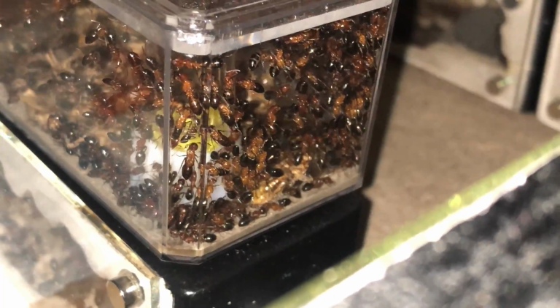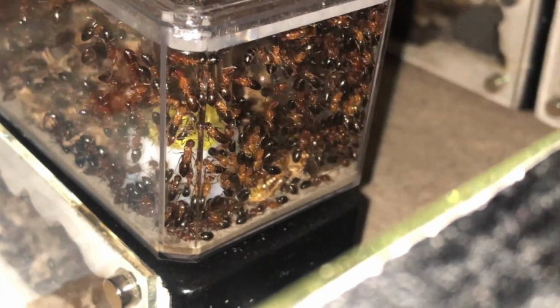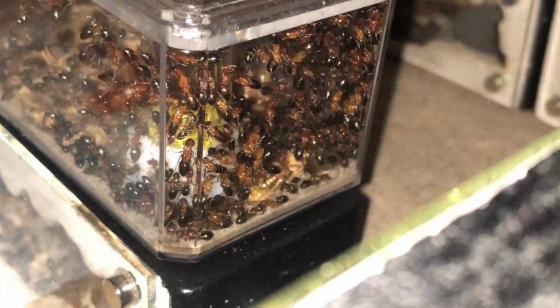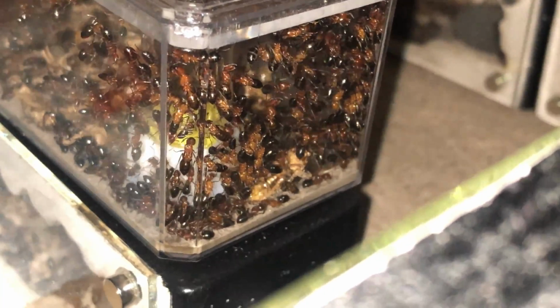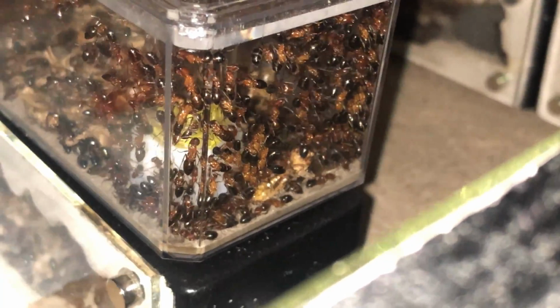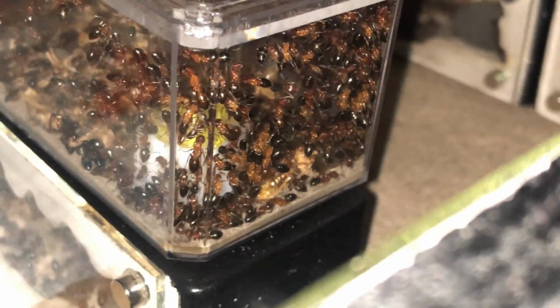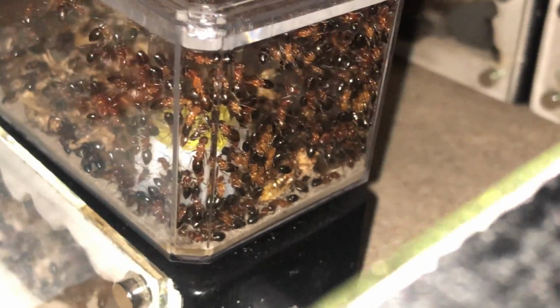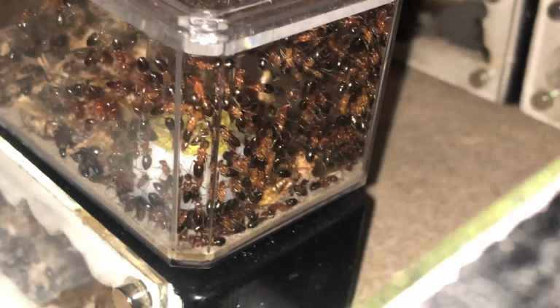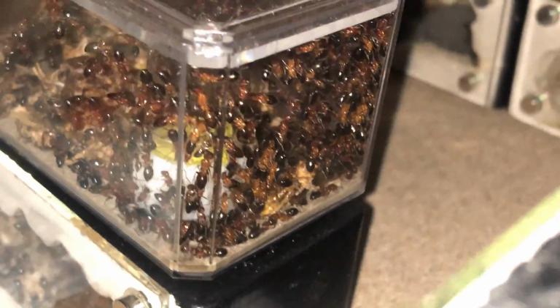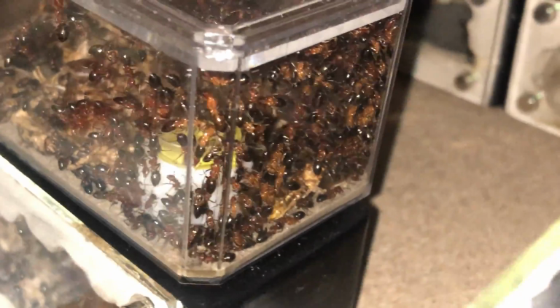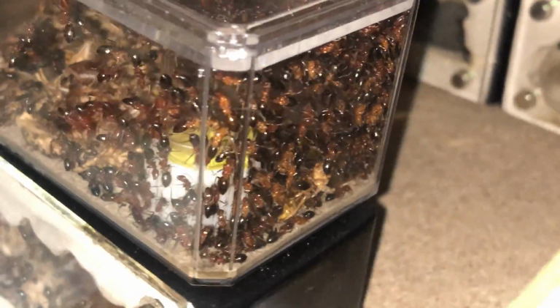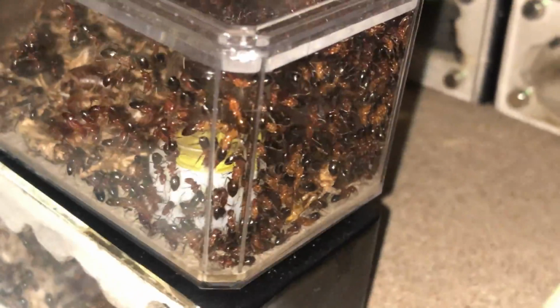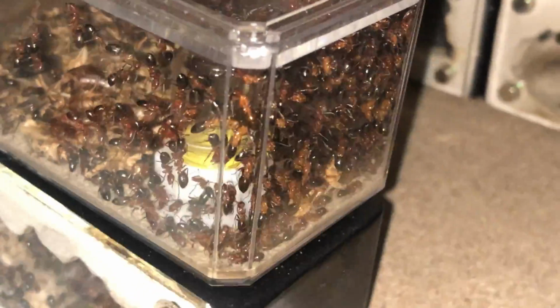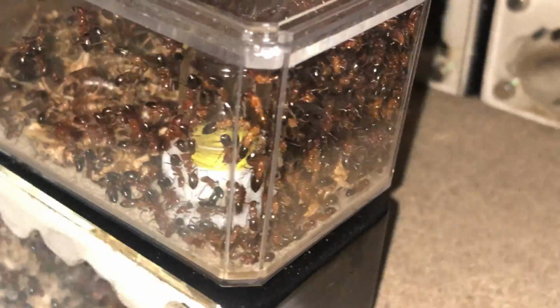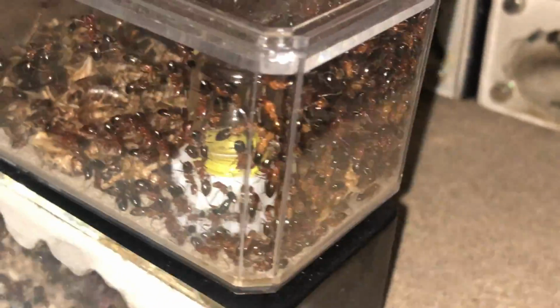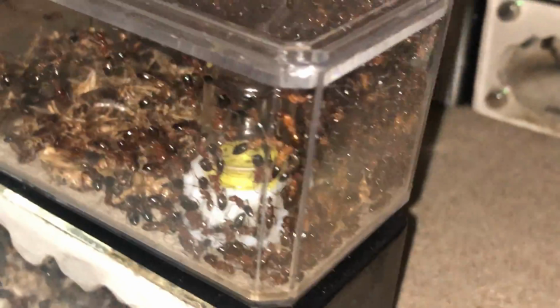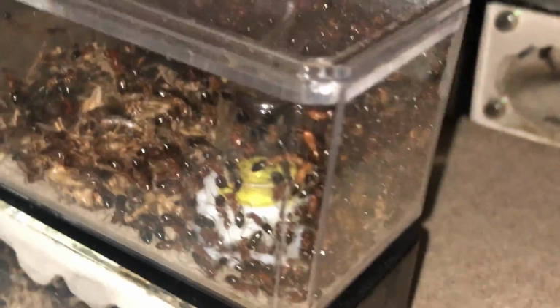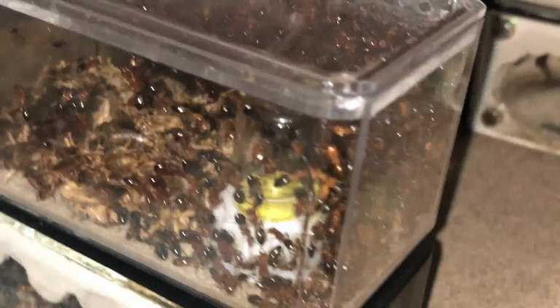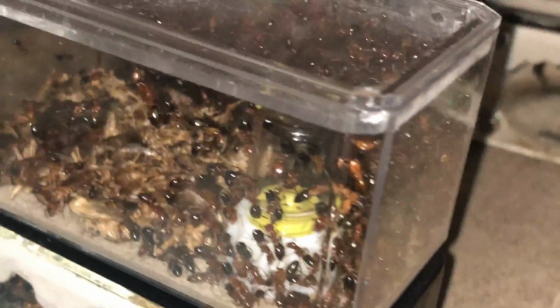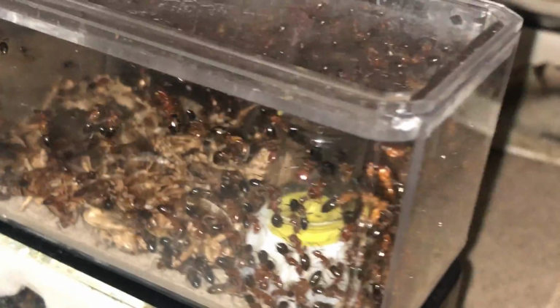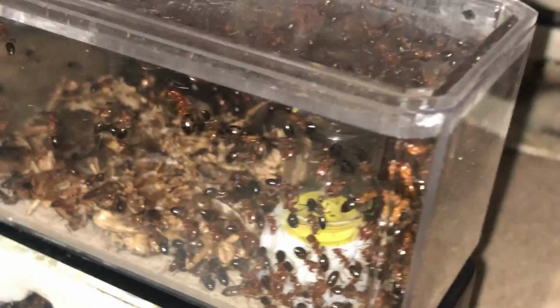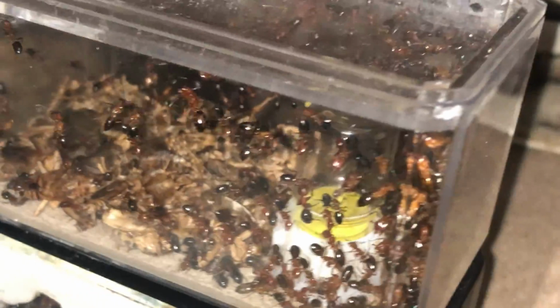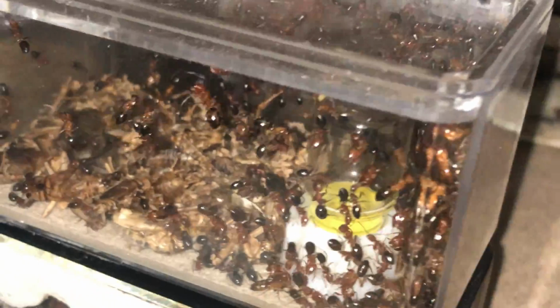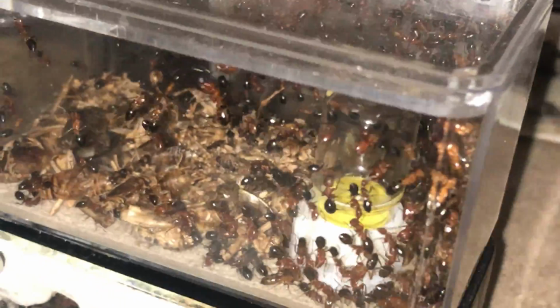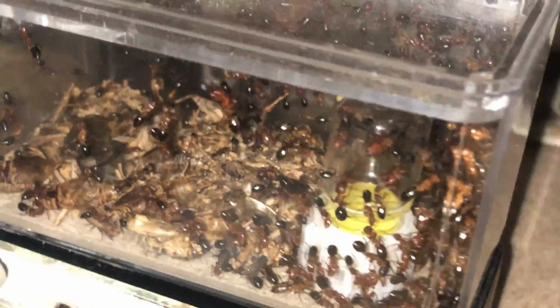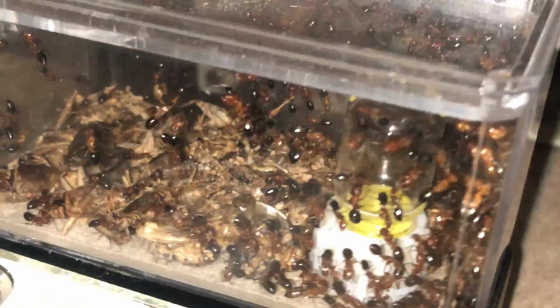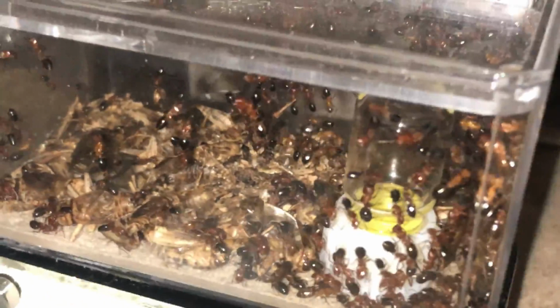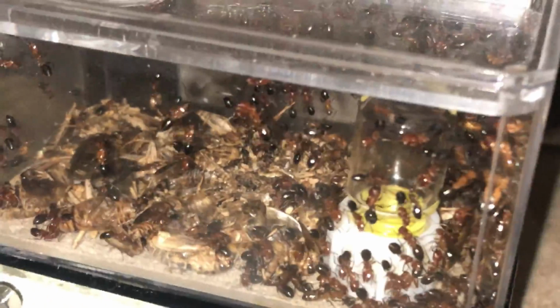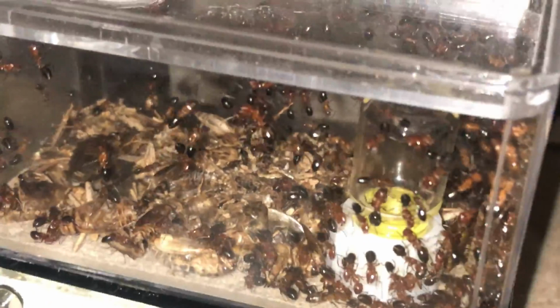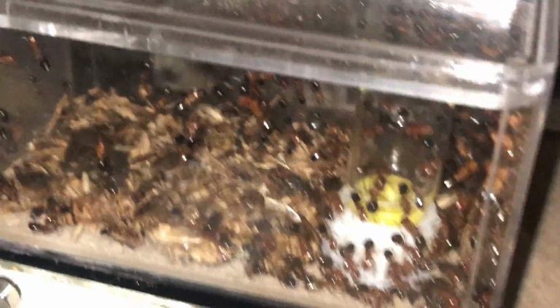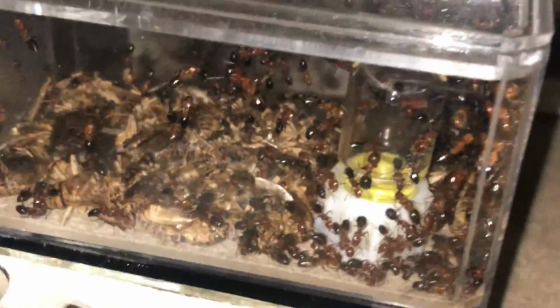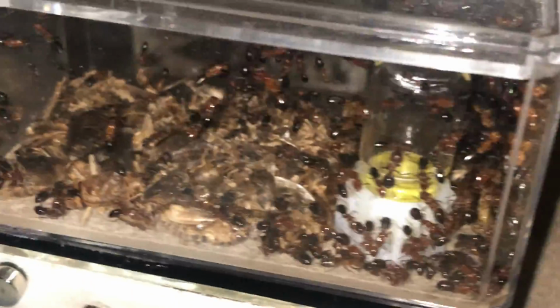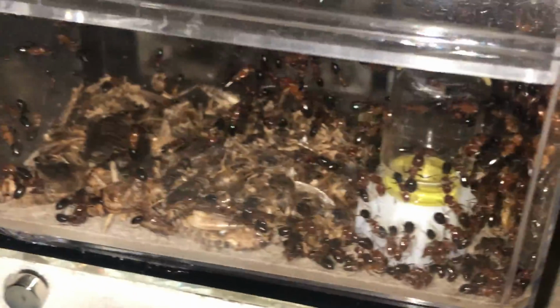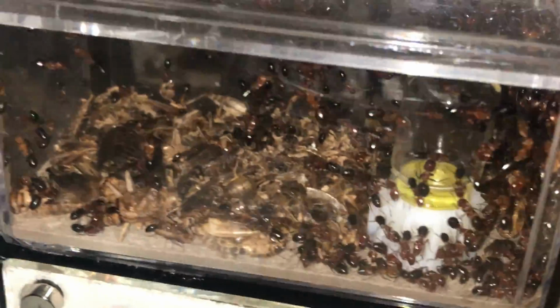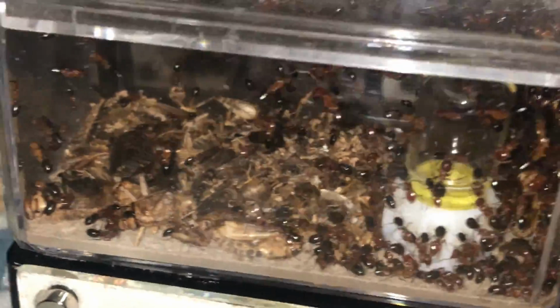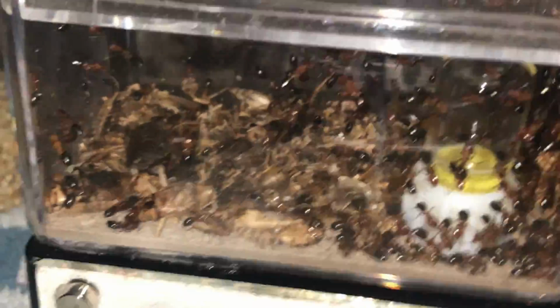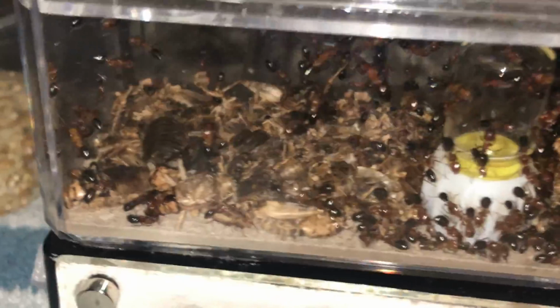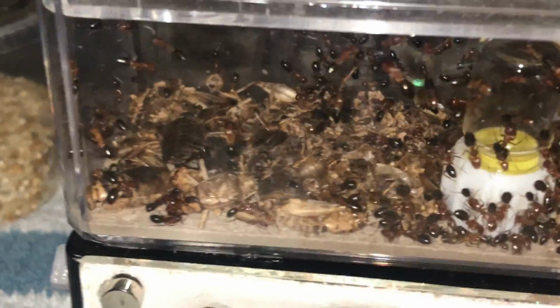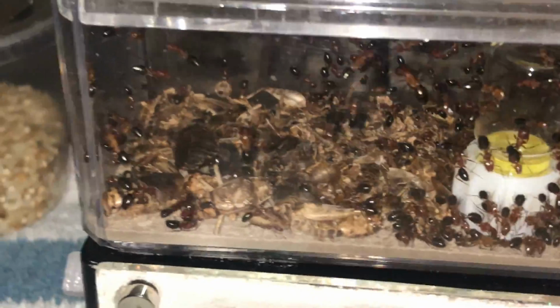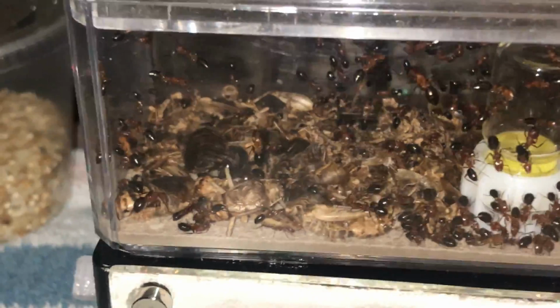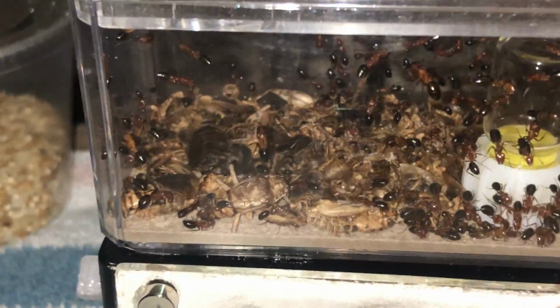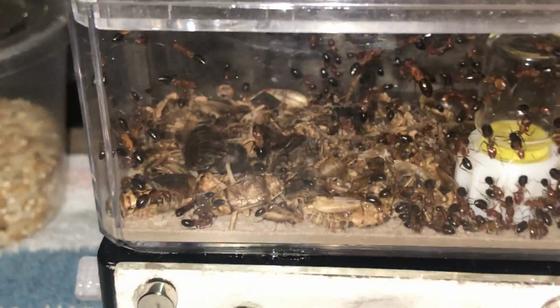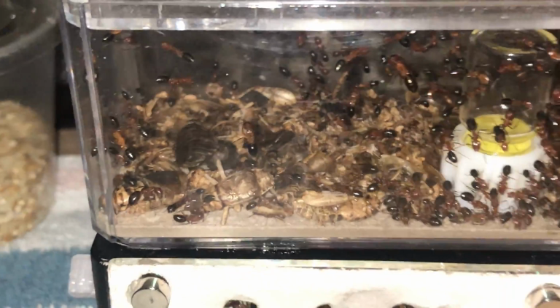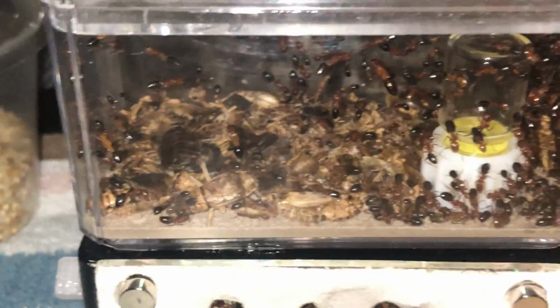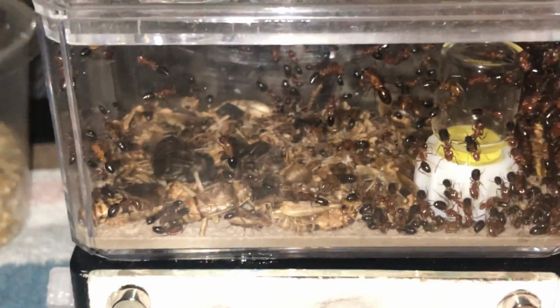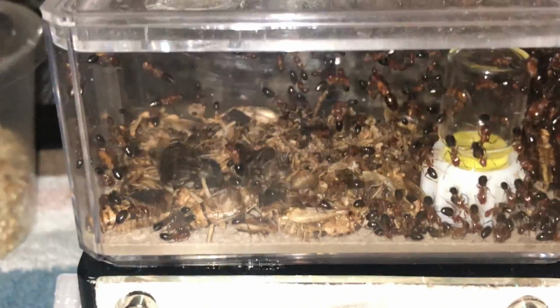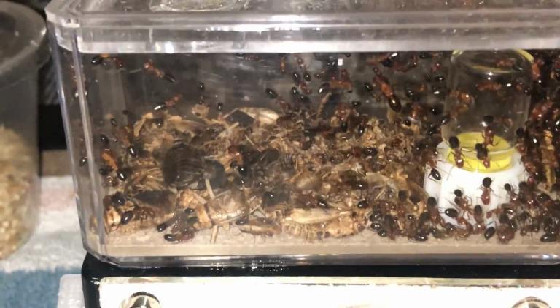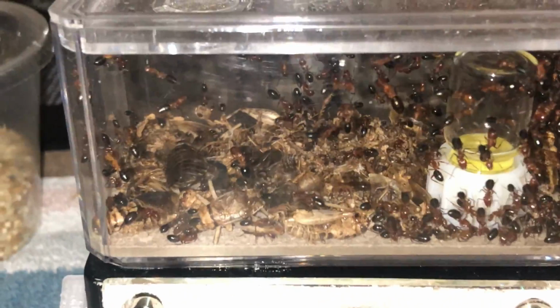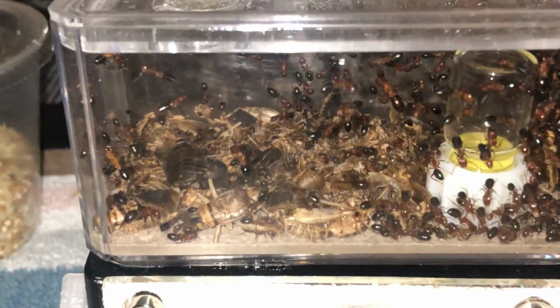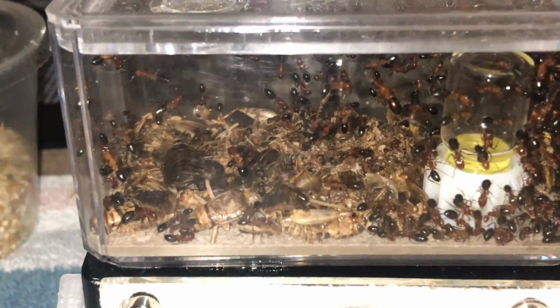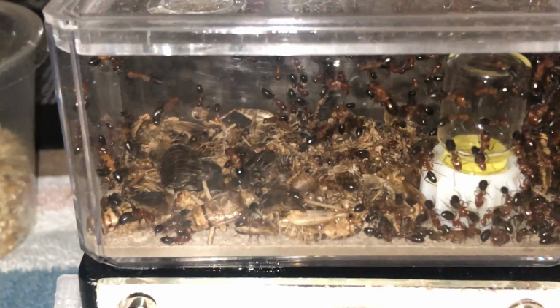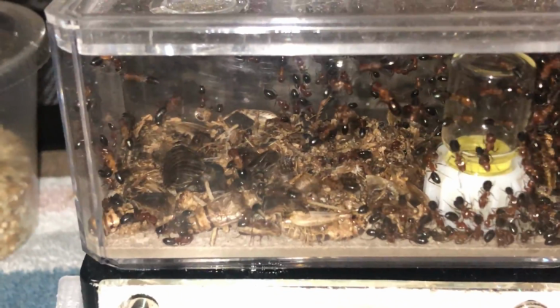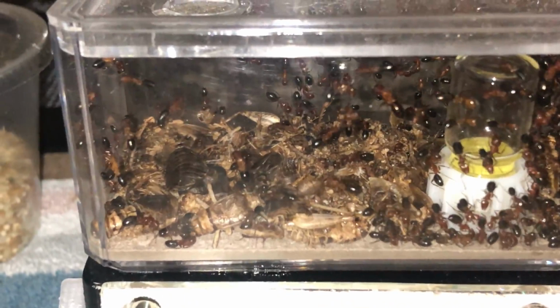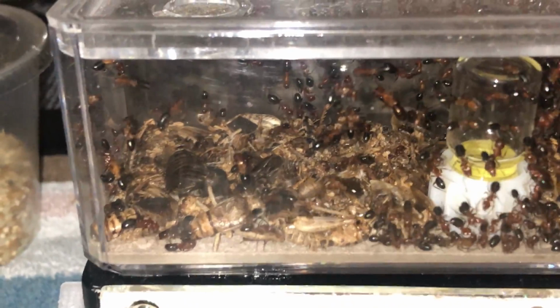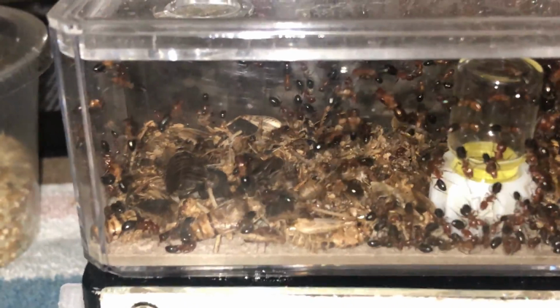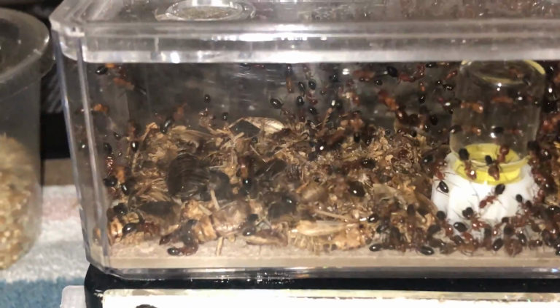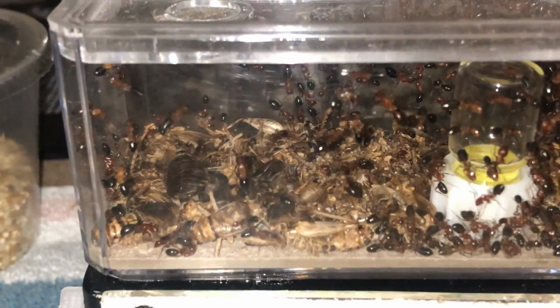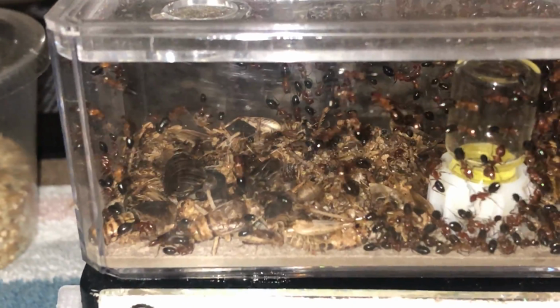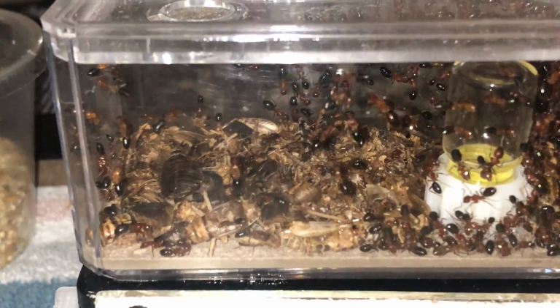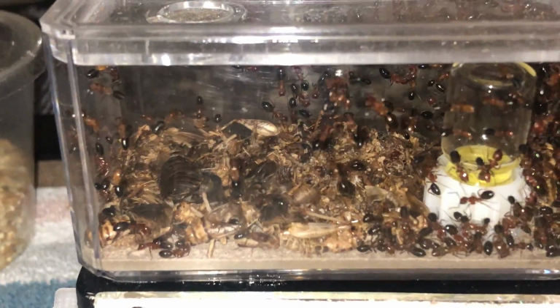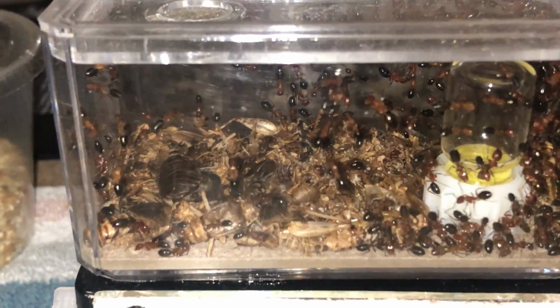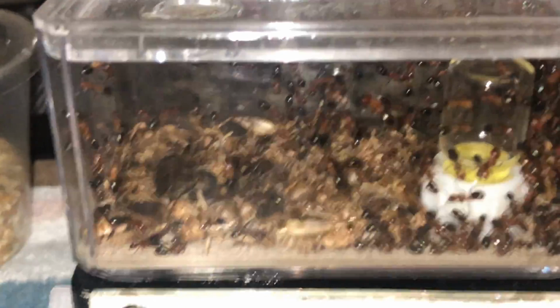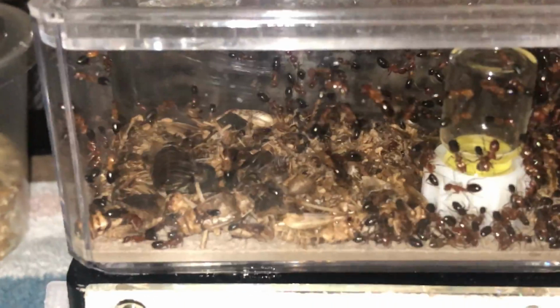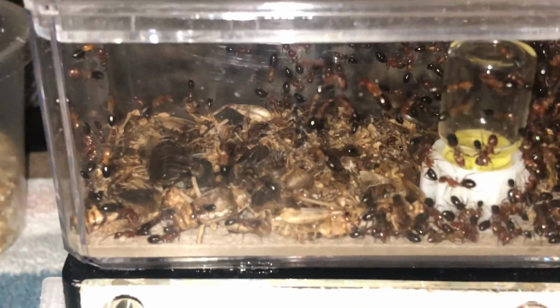Their numbers have steadily climbed to several hundred and now need an expansion. They are even crowding the outworld of this mini hearth.